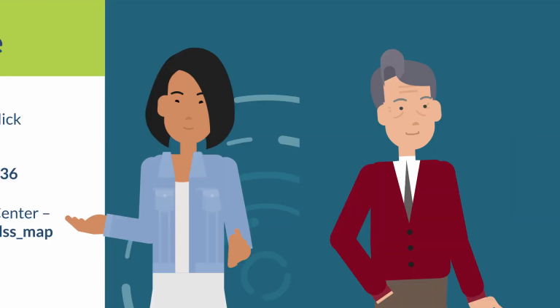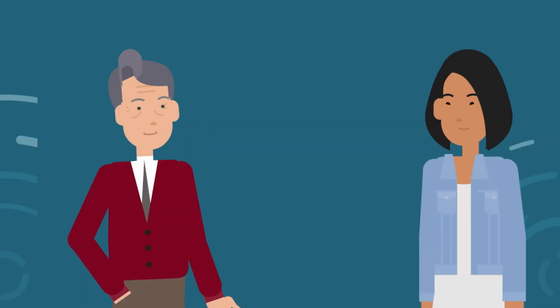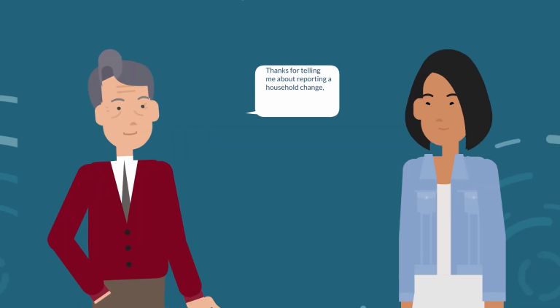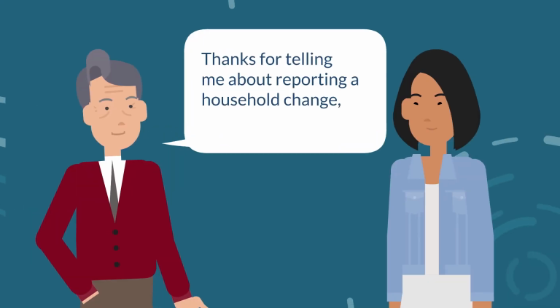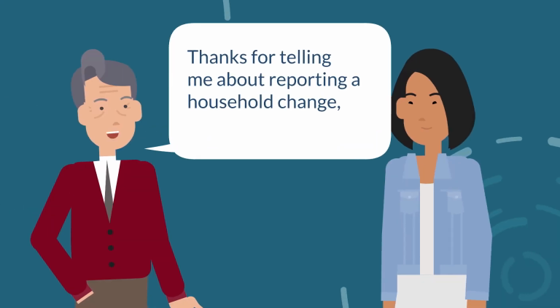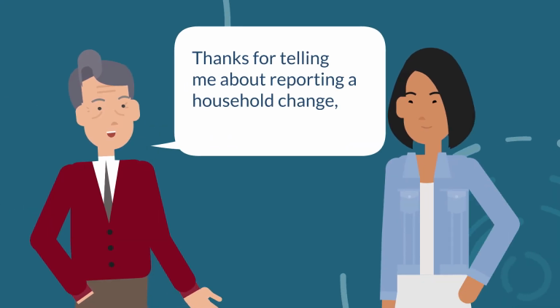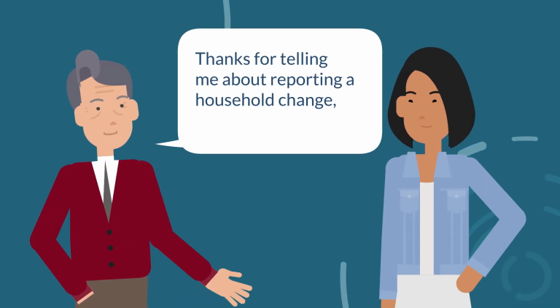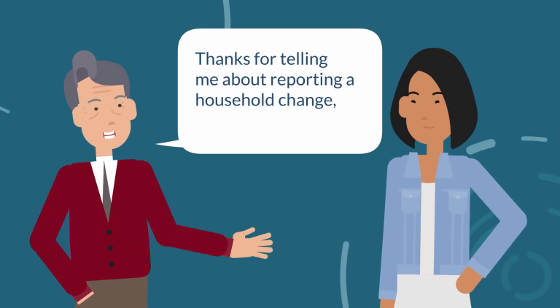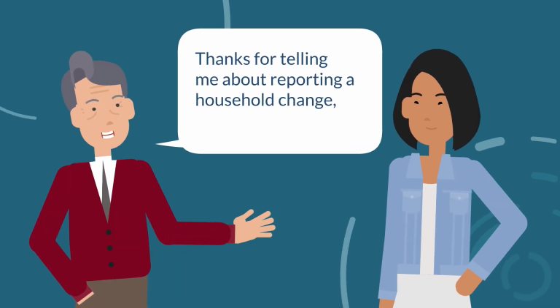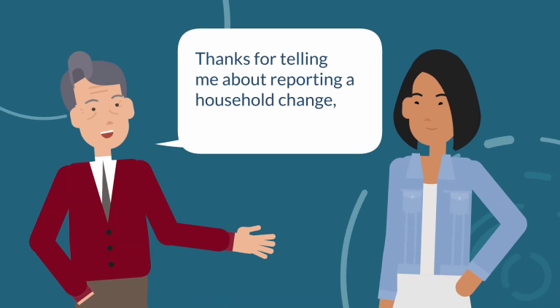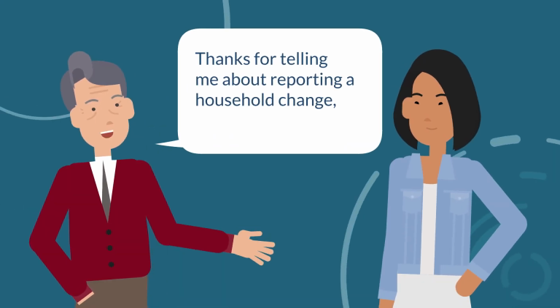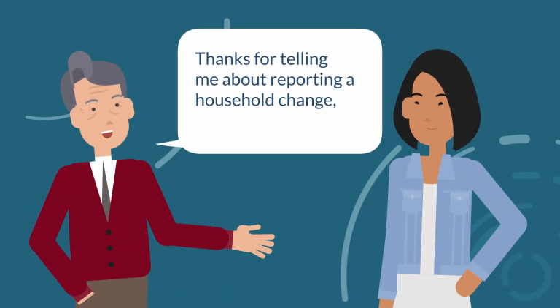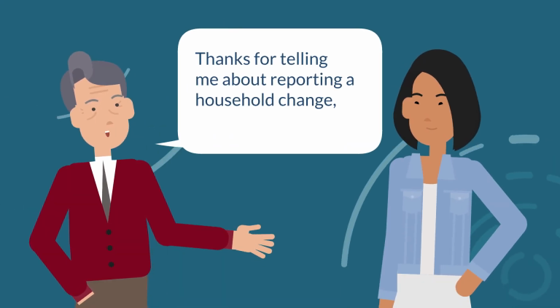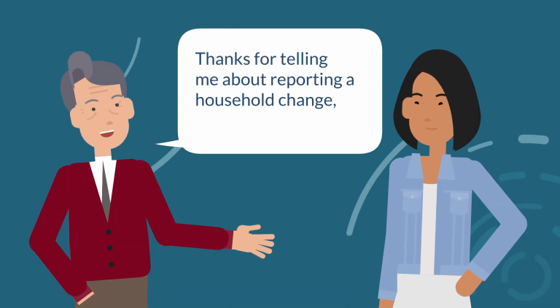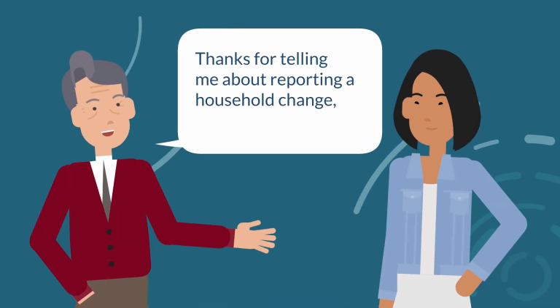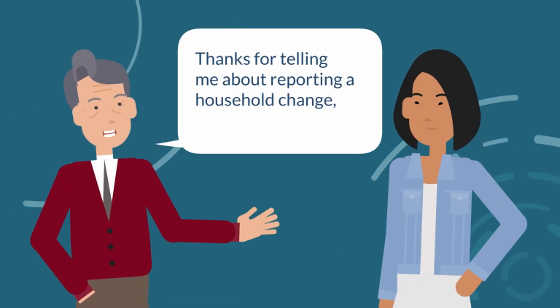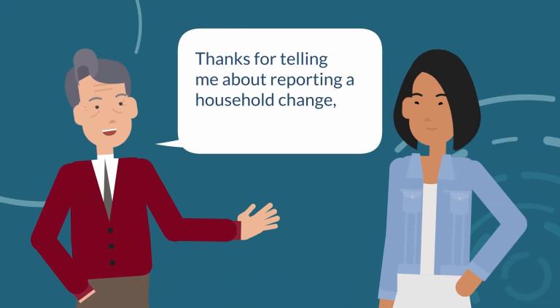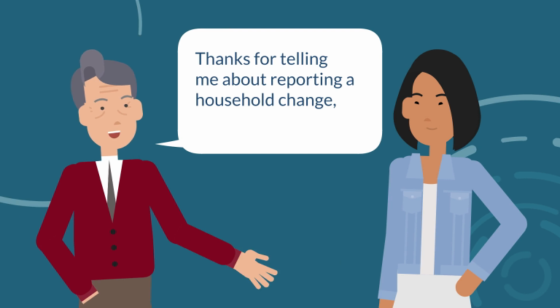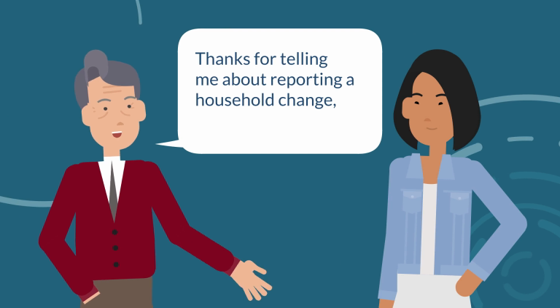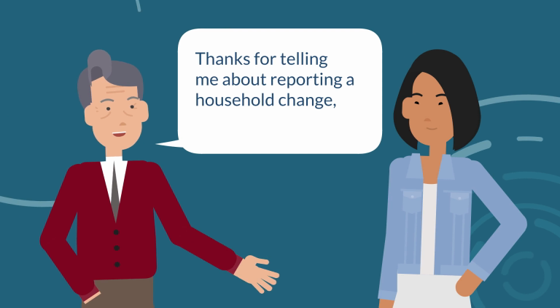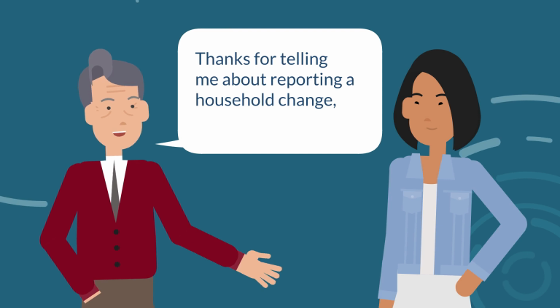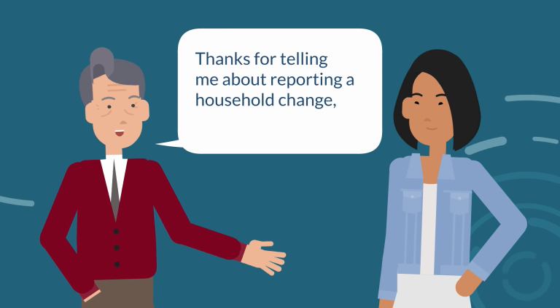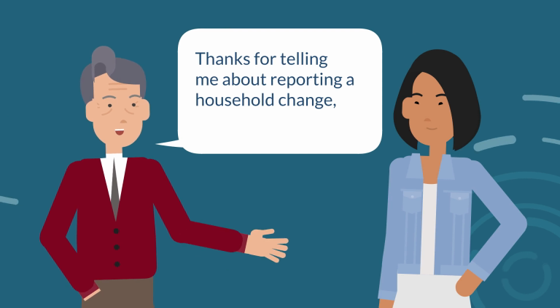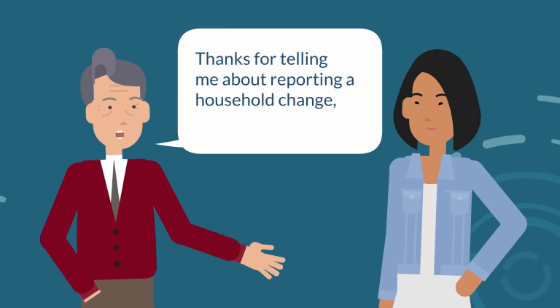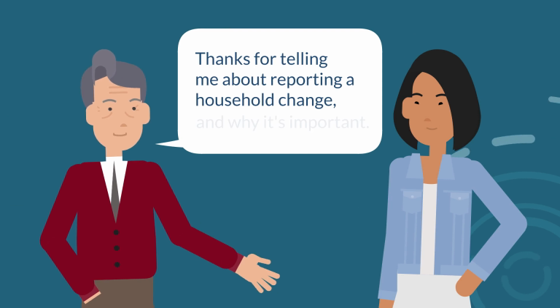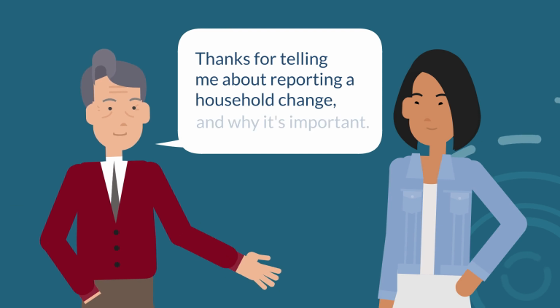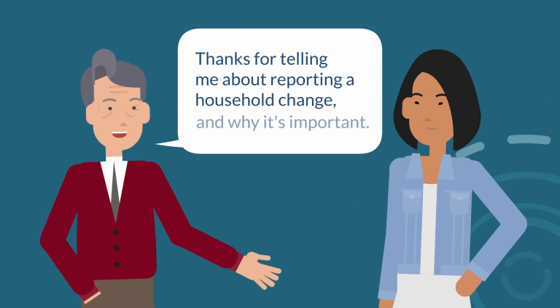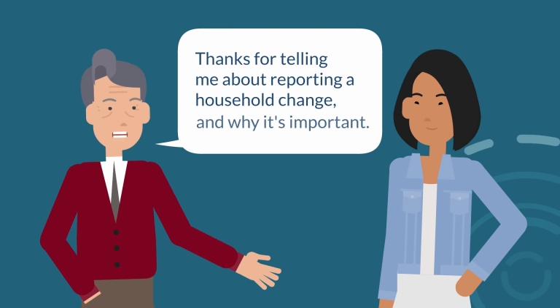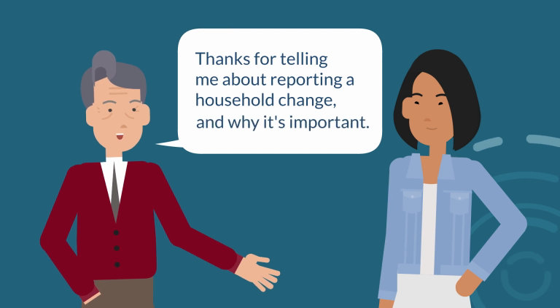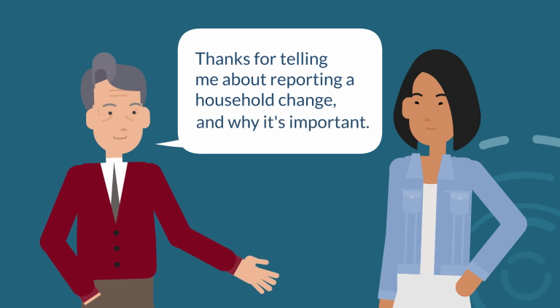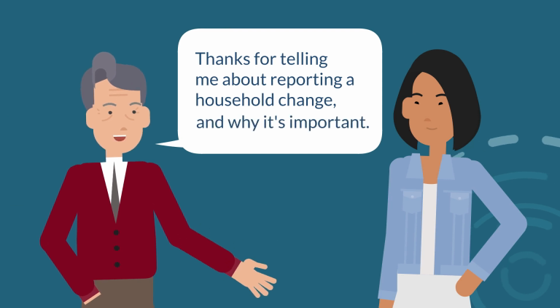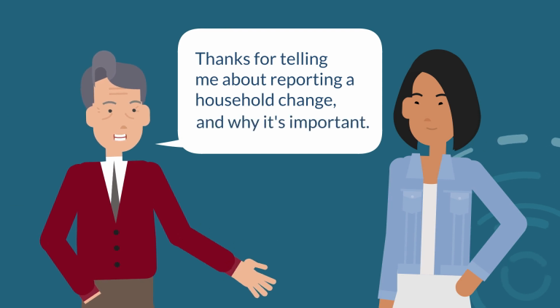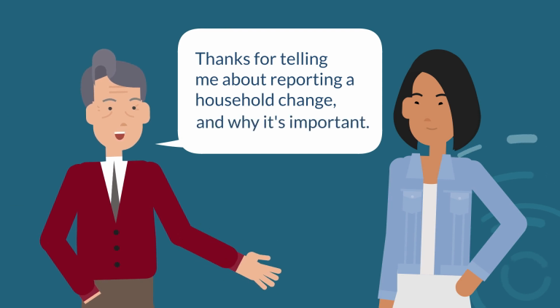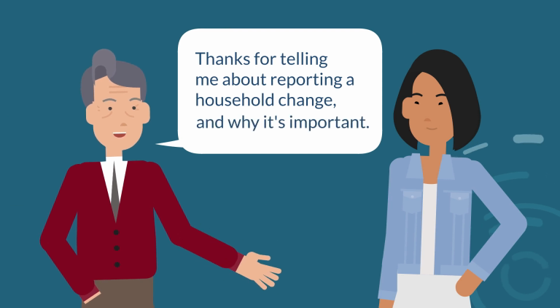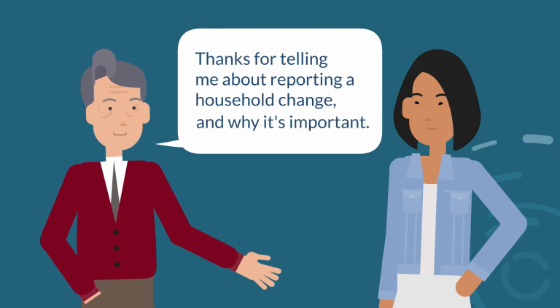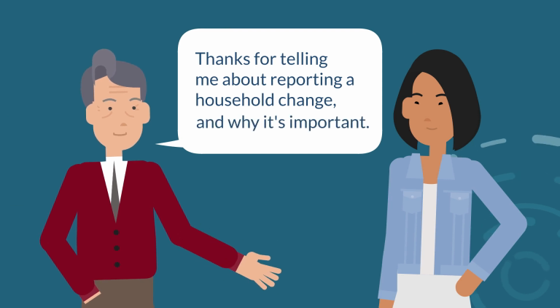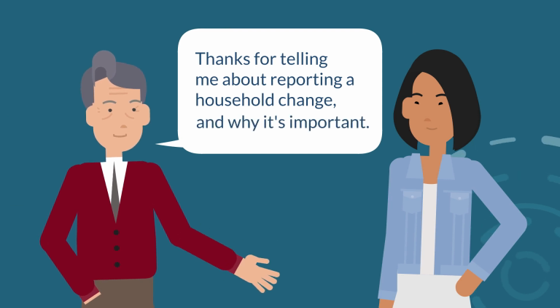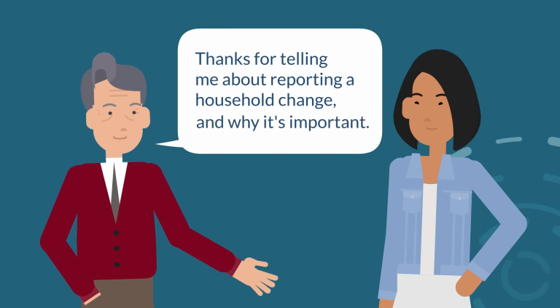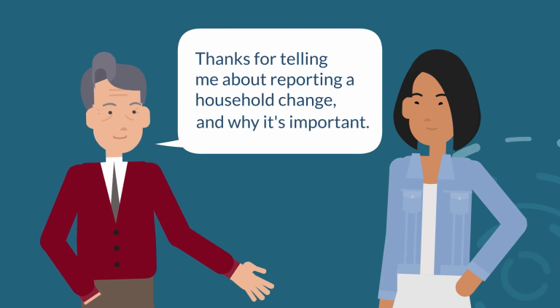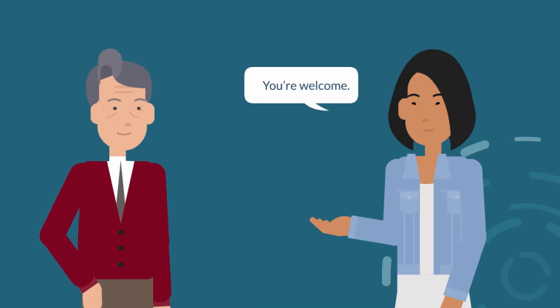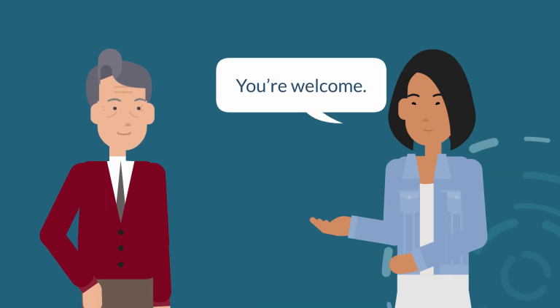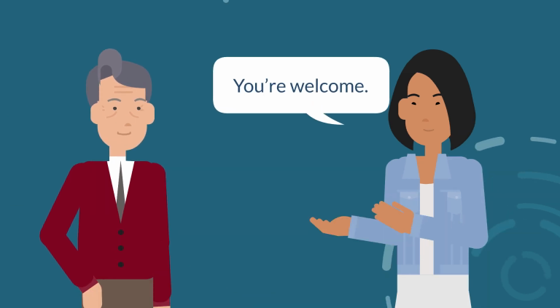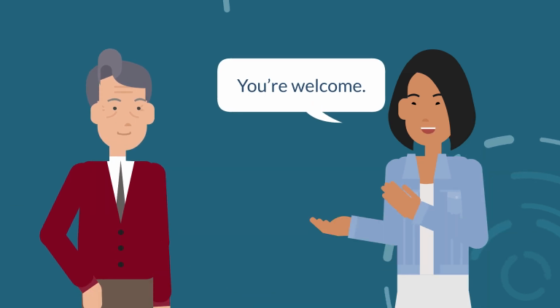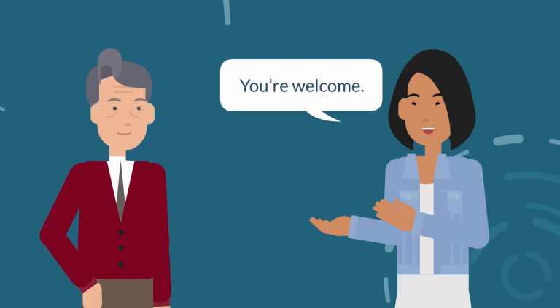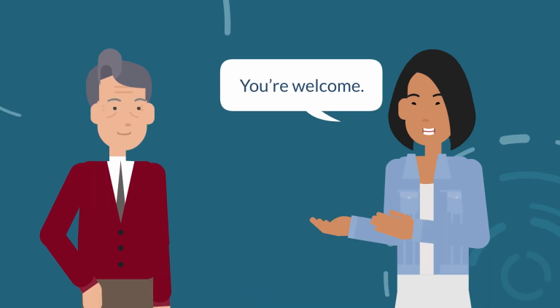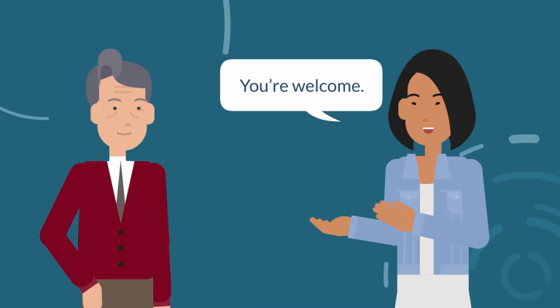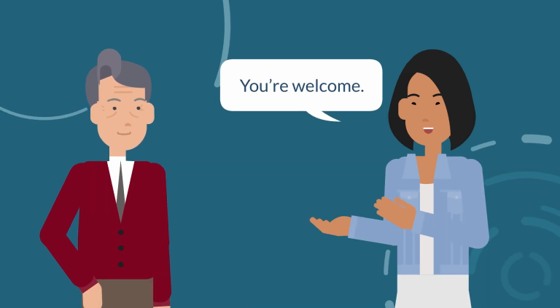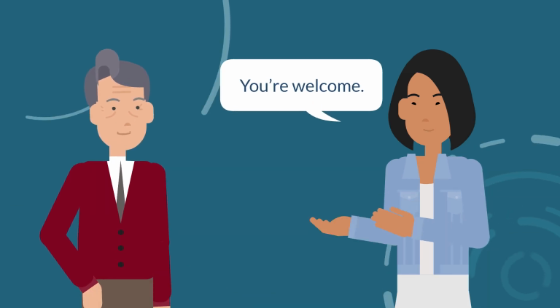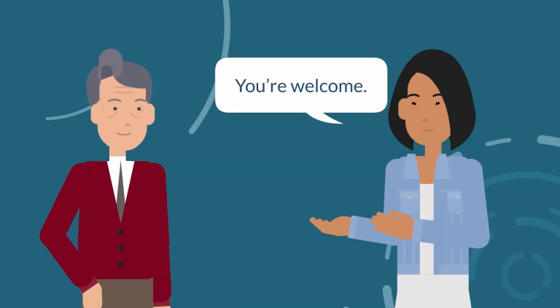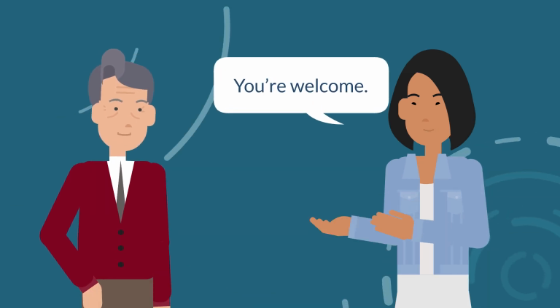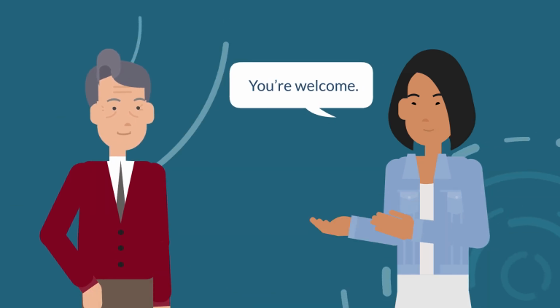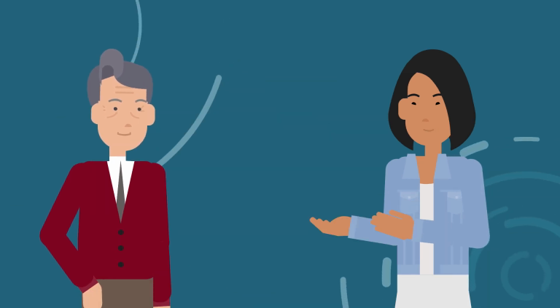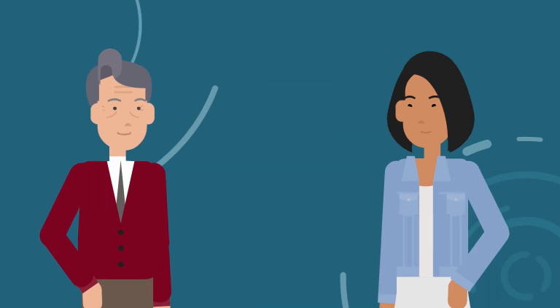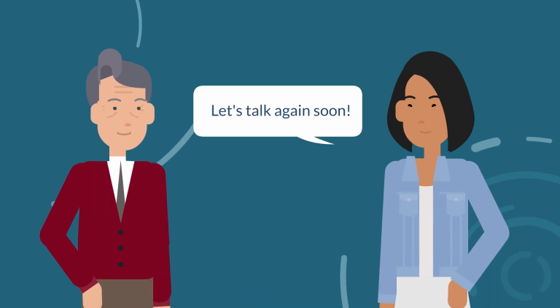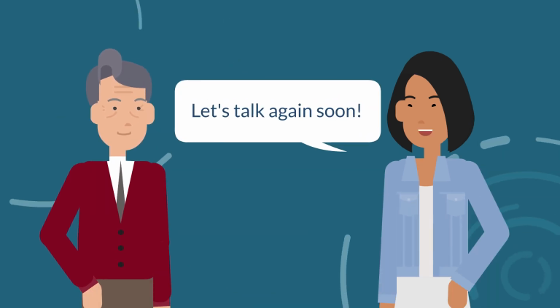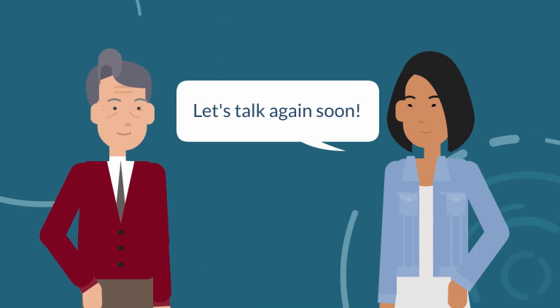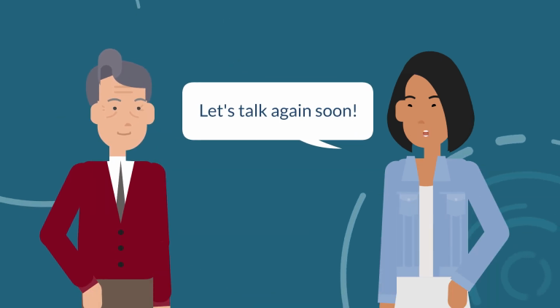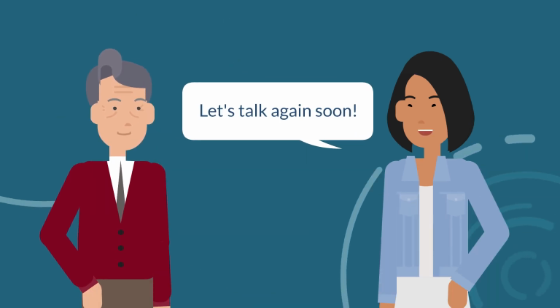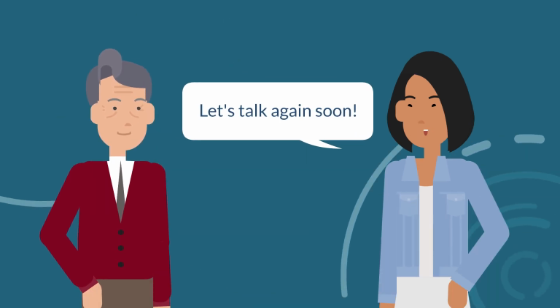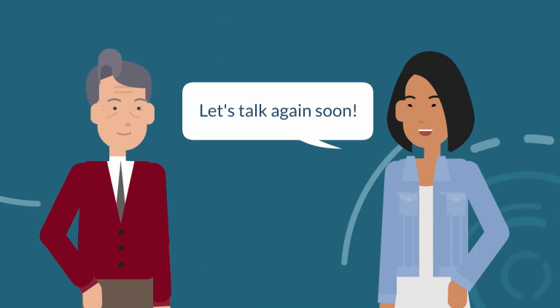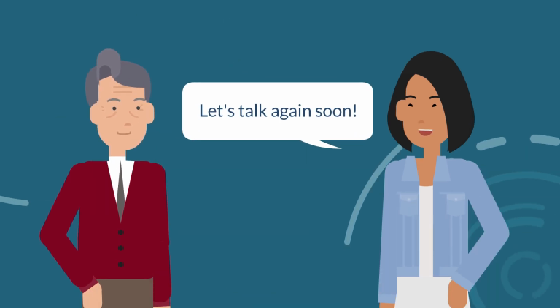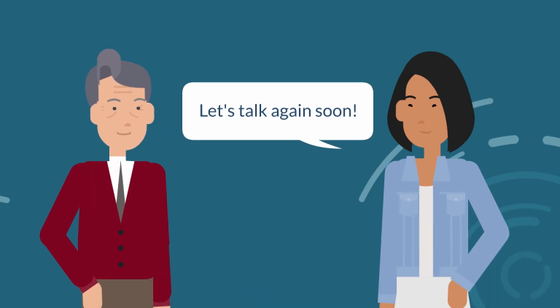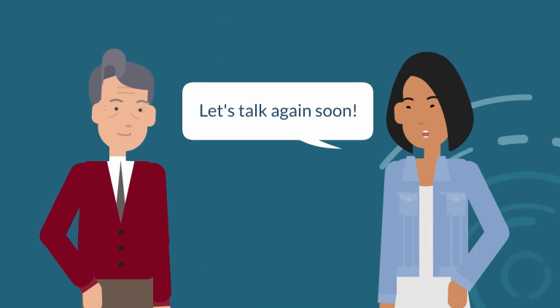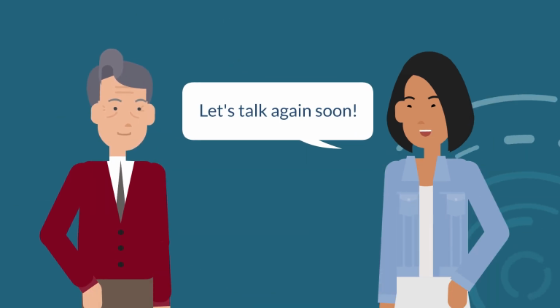Thanks for telling me about reporting a household change and why it's important. You're welcome. Let's talk again soon.